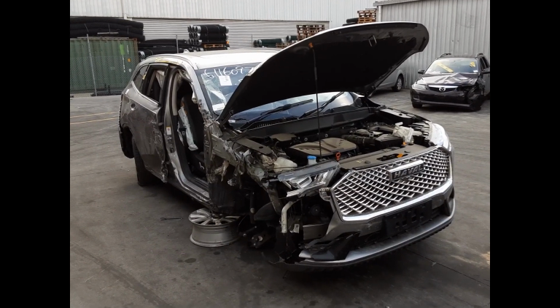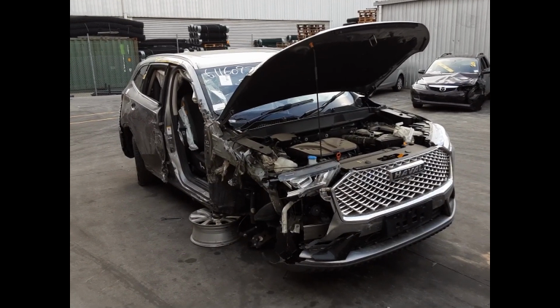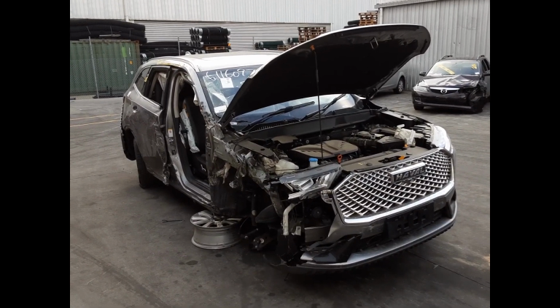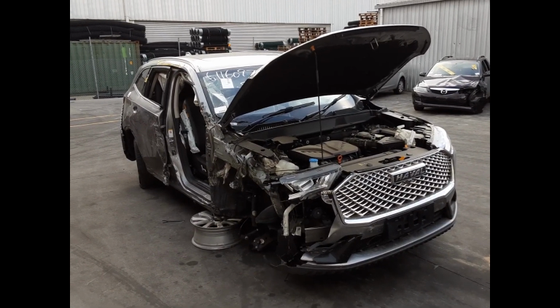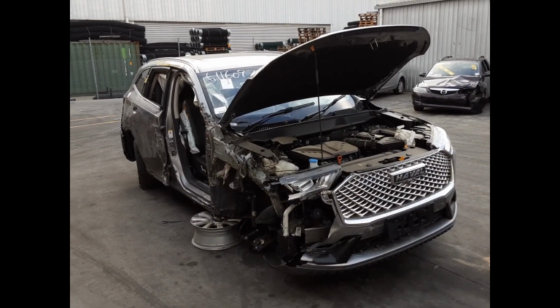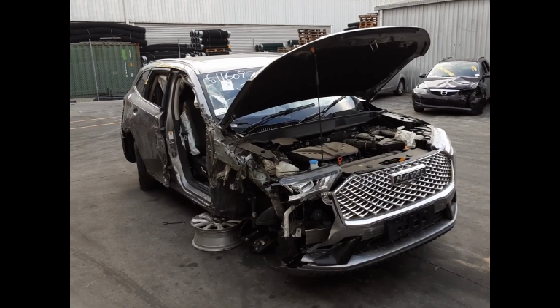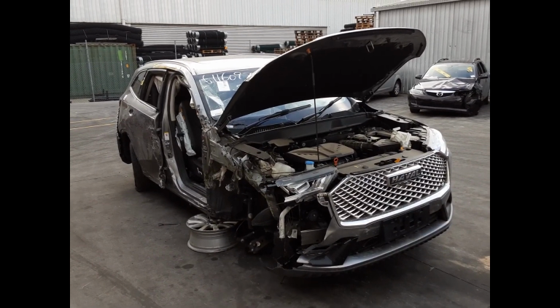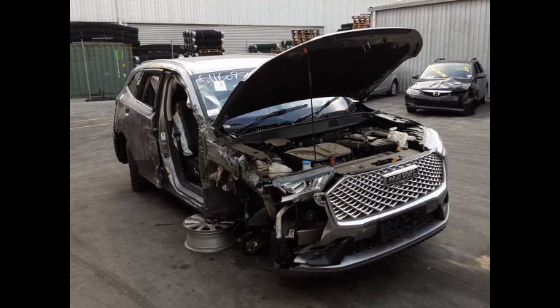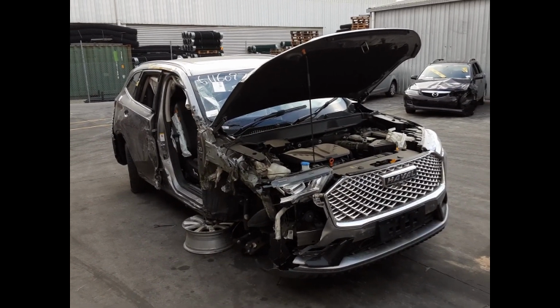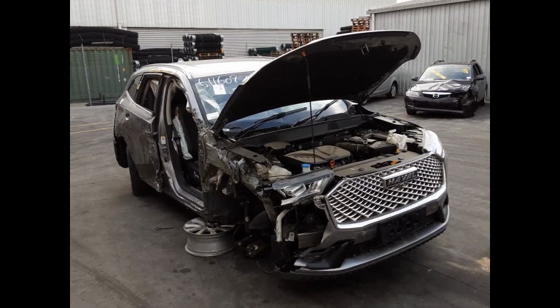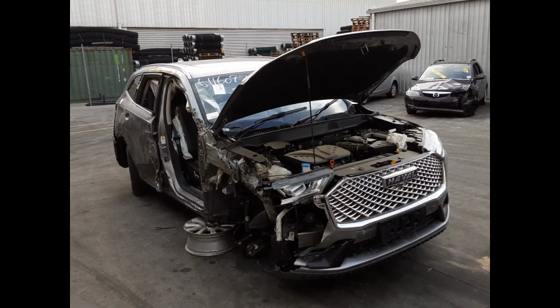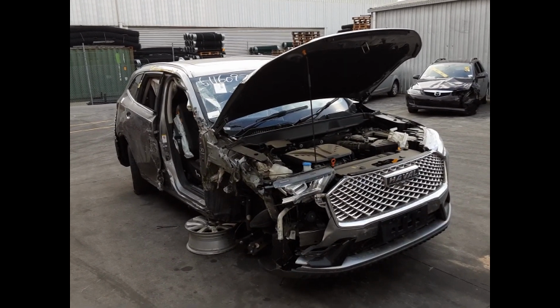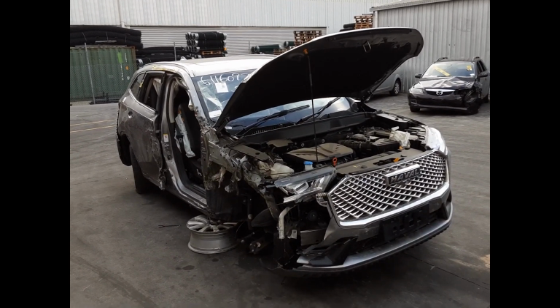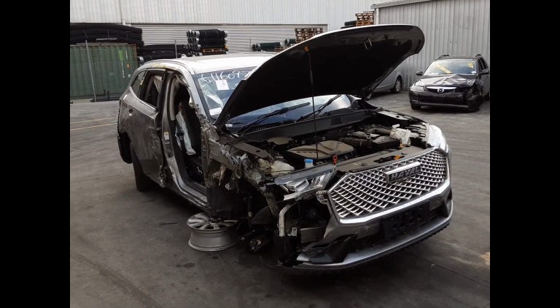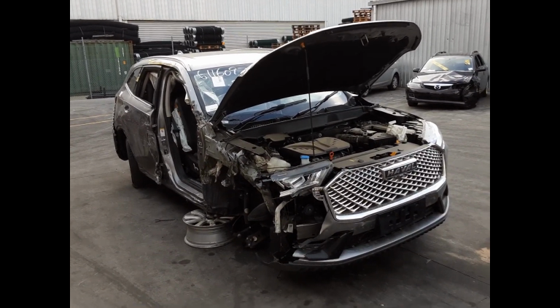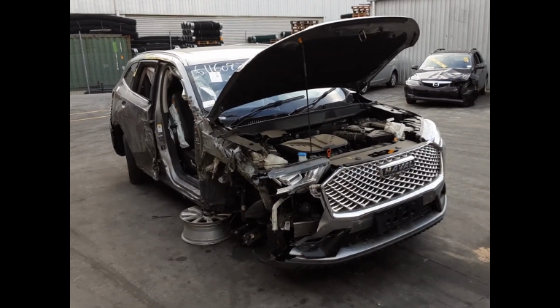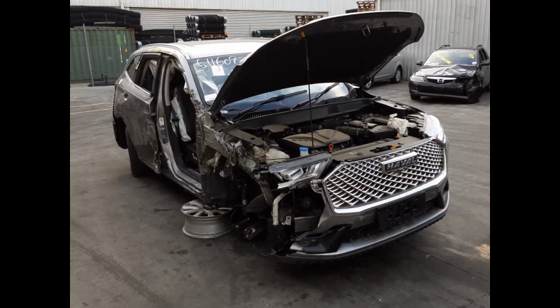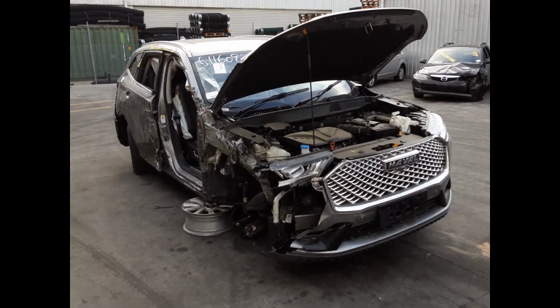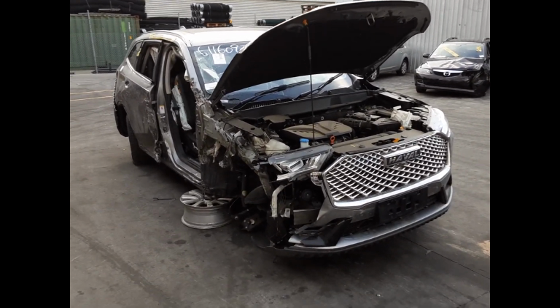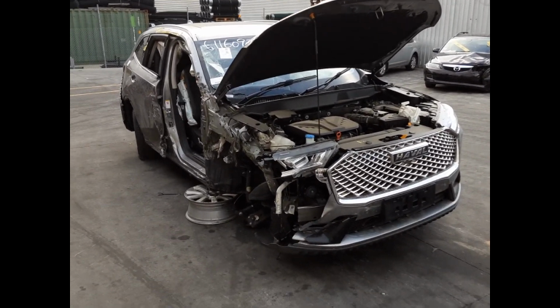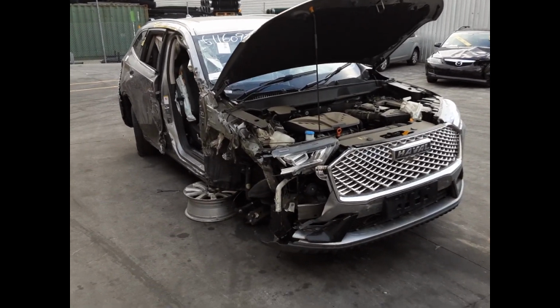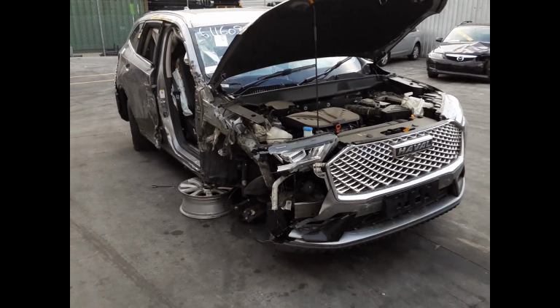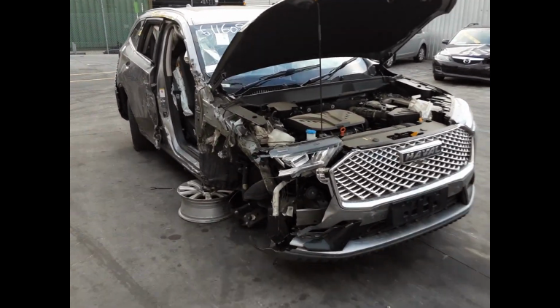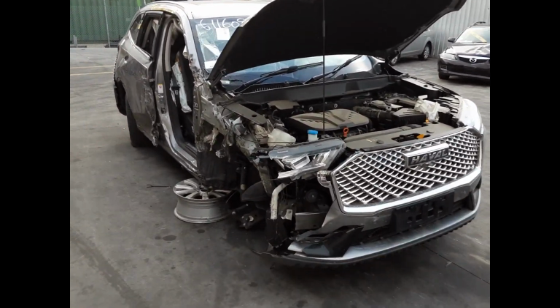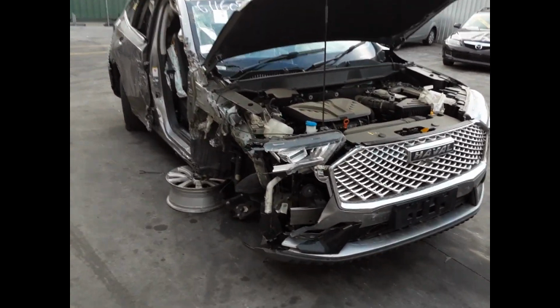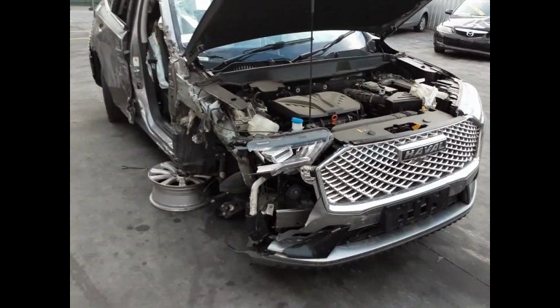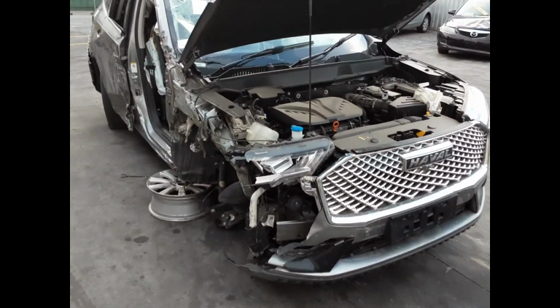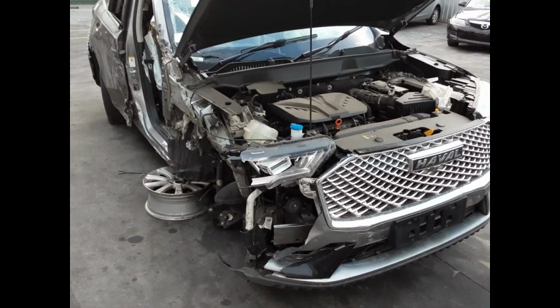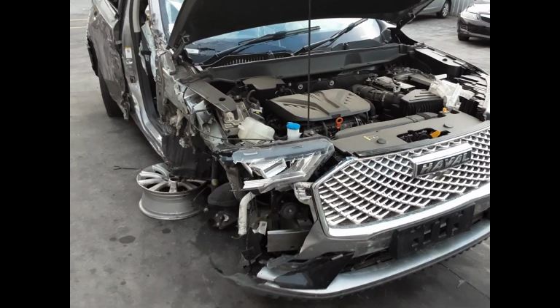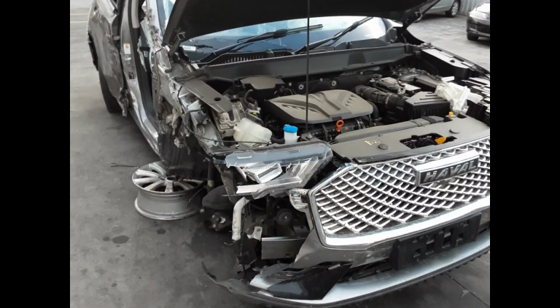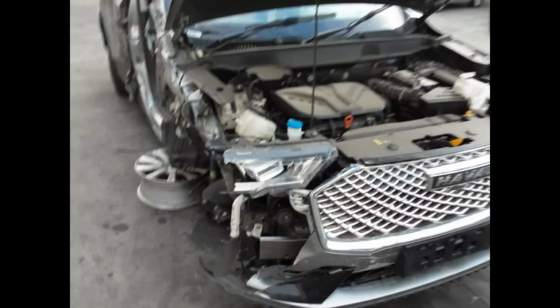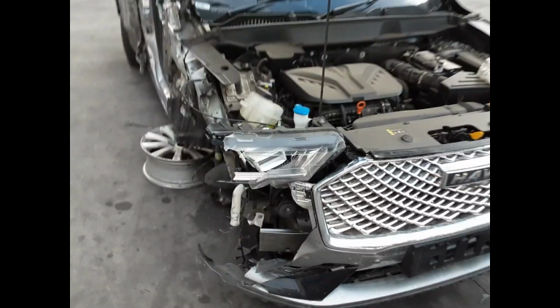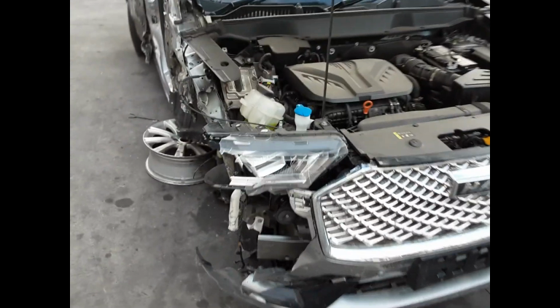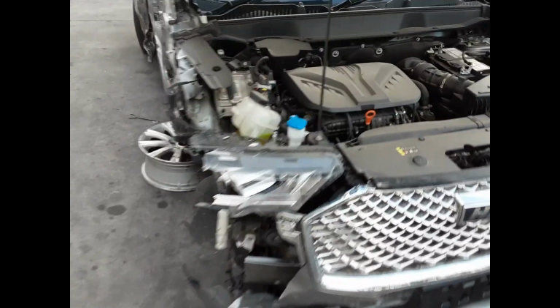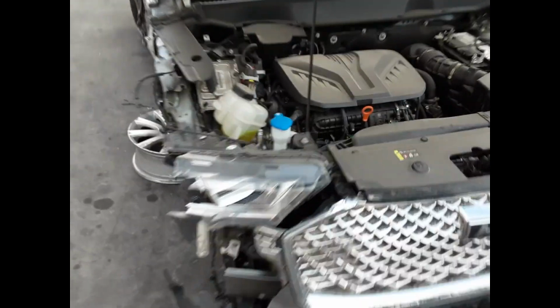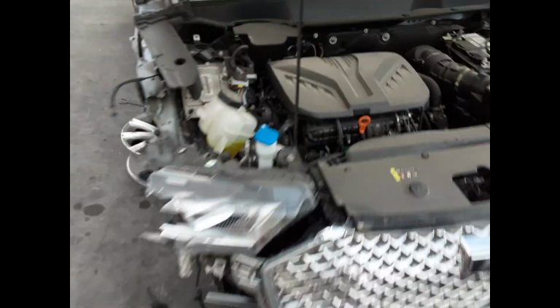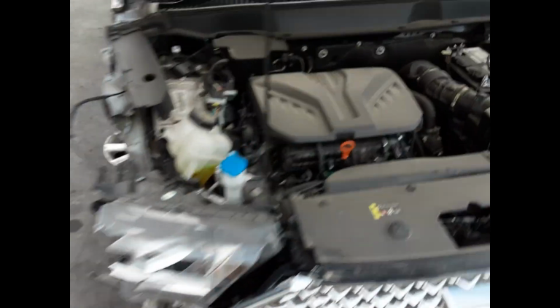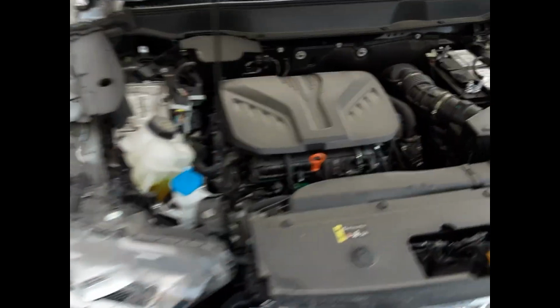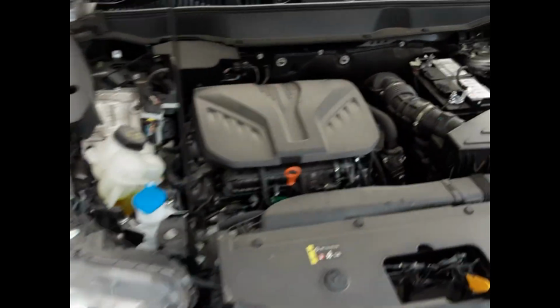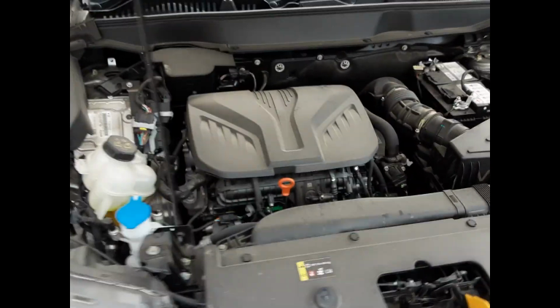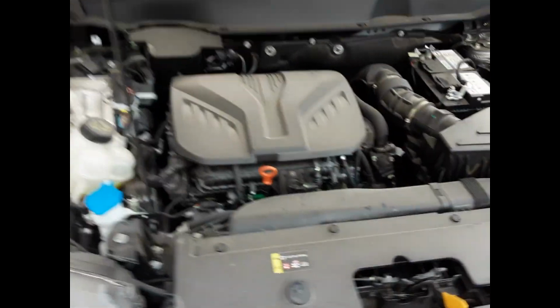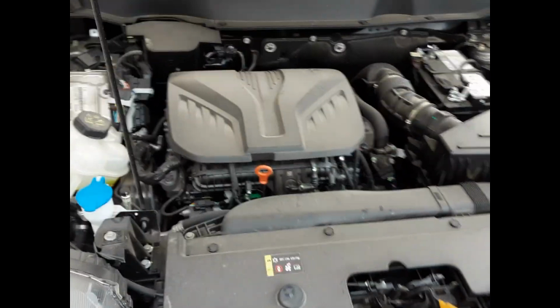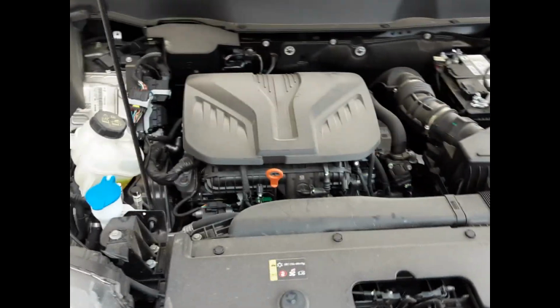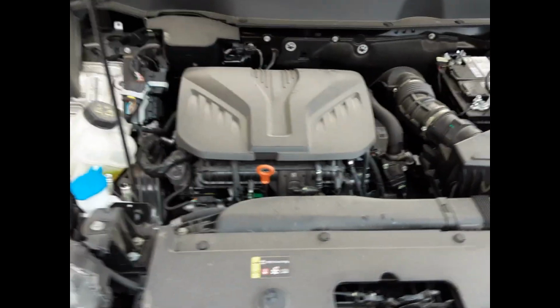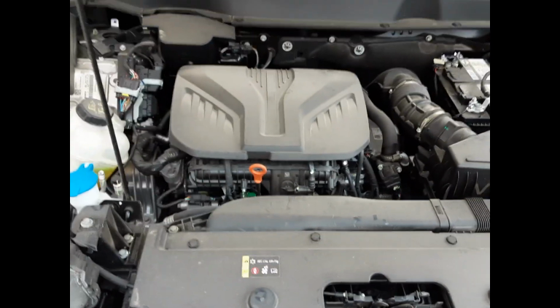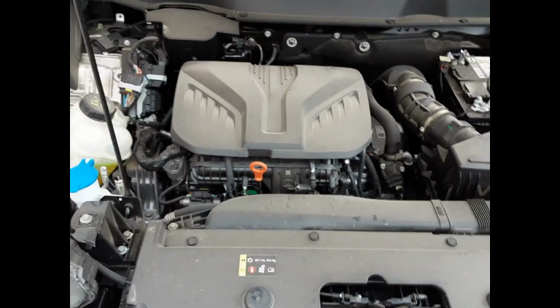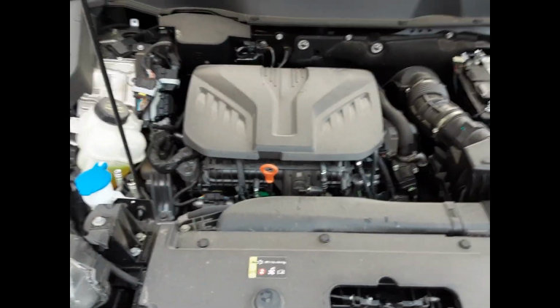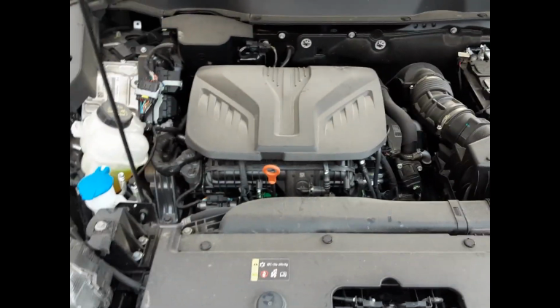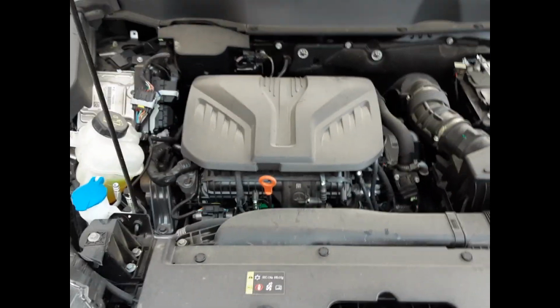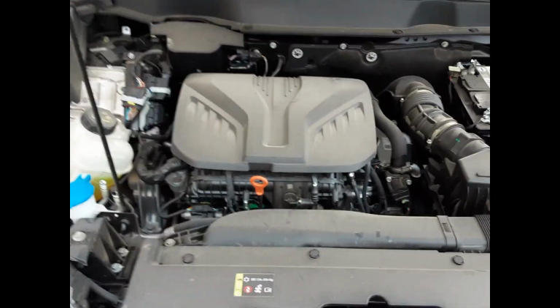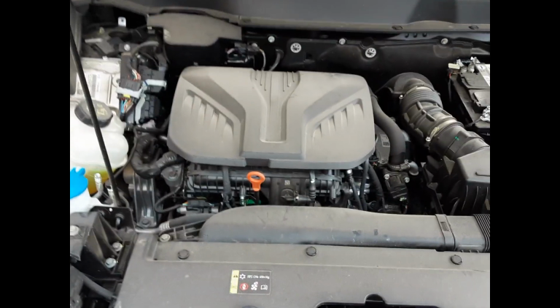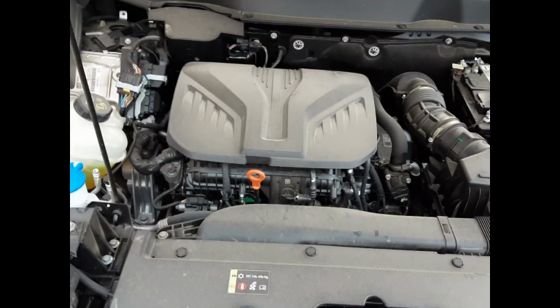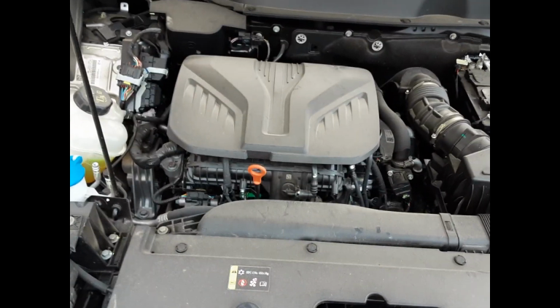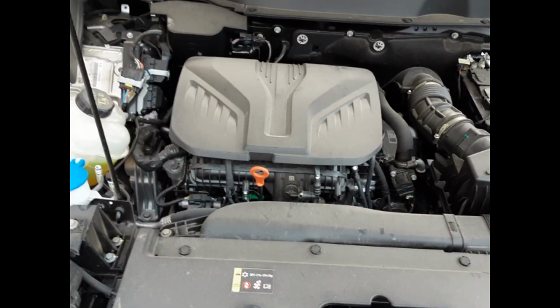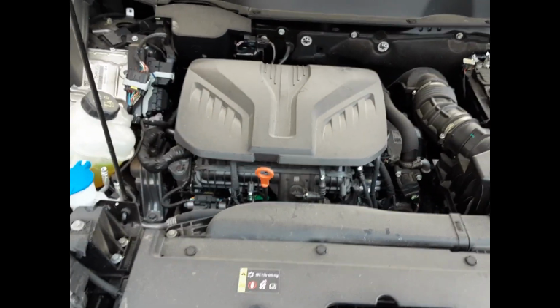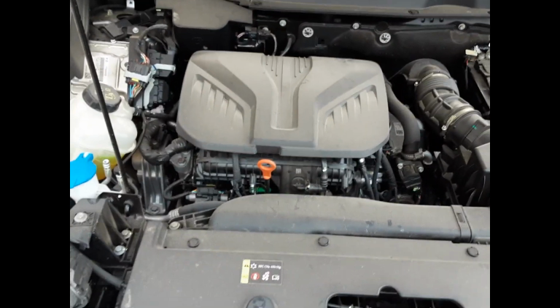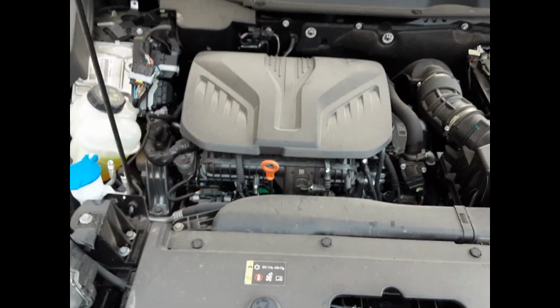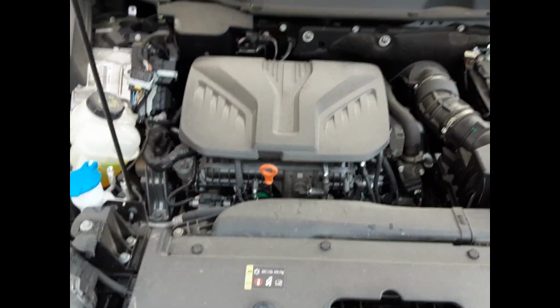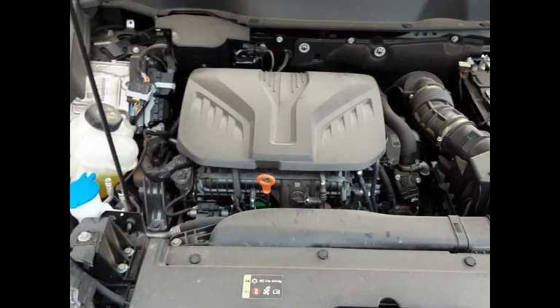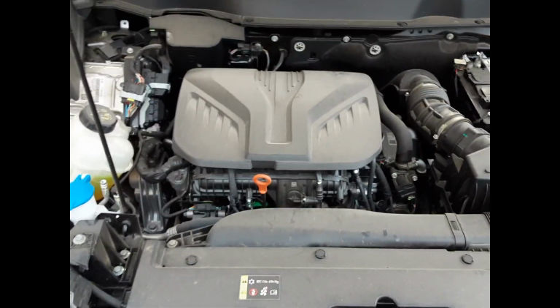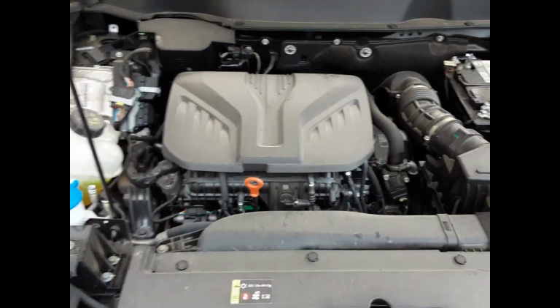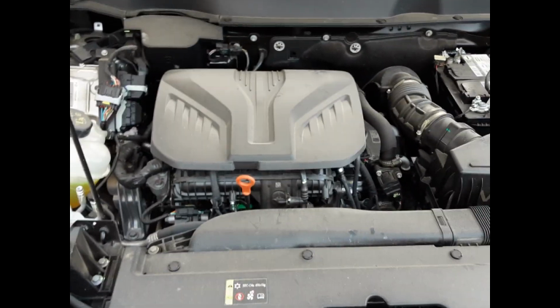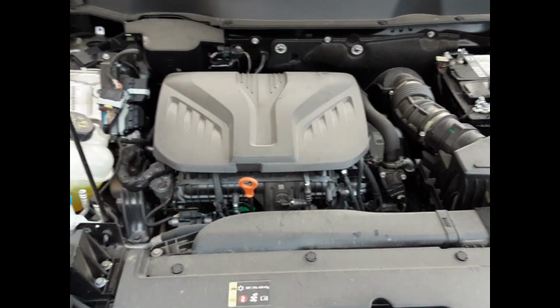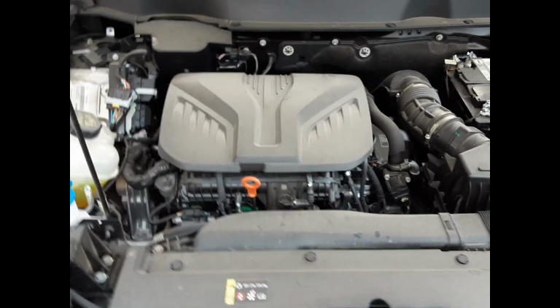It has a two liter four-cylinder turbo petrol engine backed by an automatic all-wheel drive transmission.